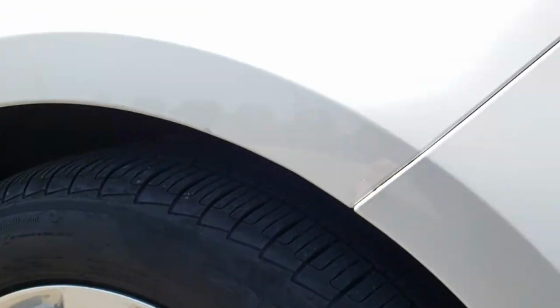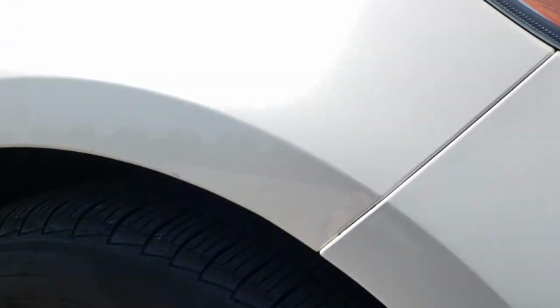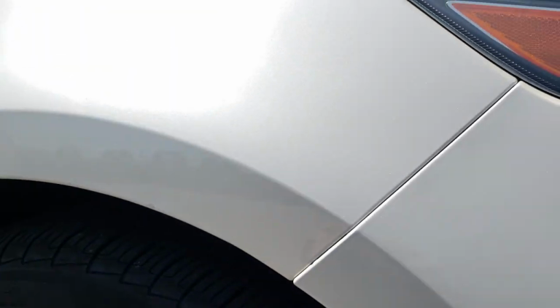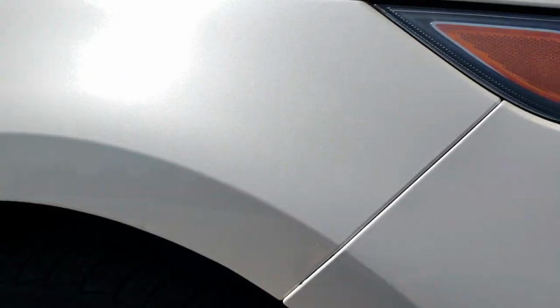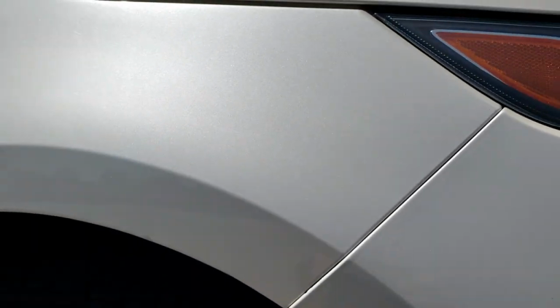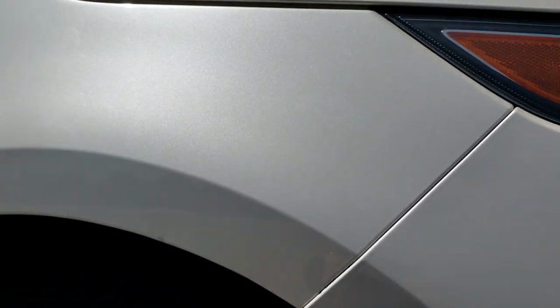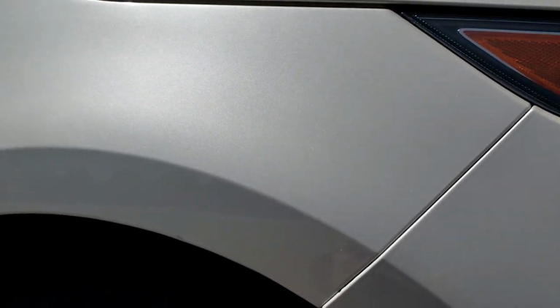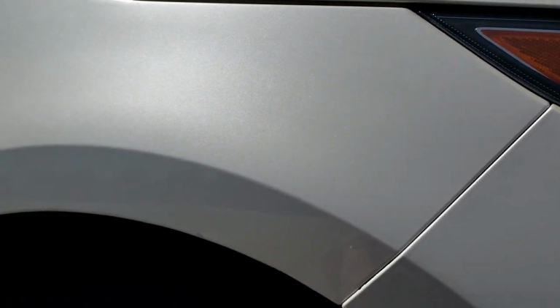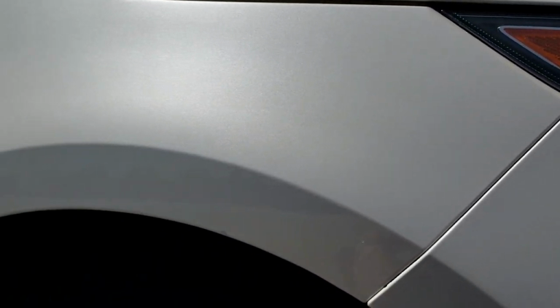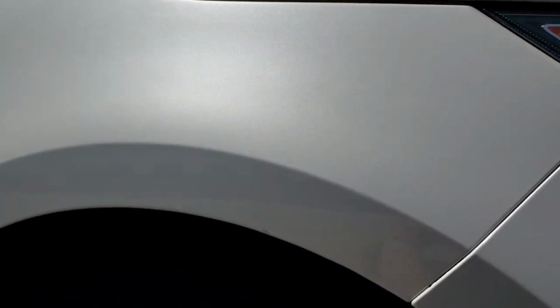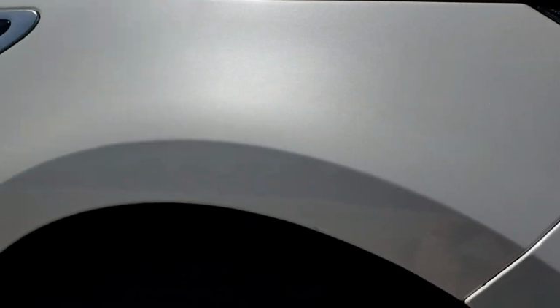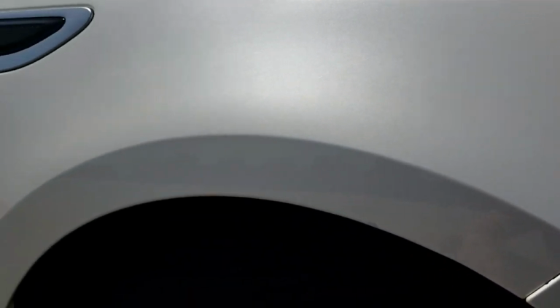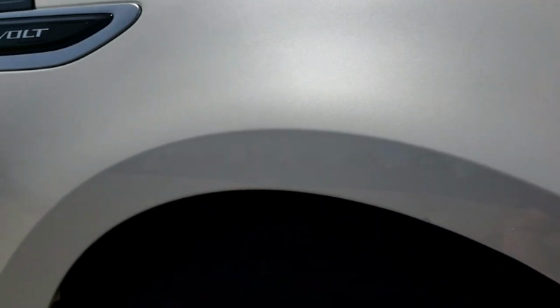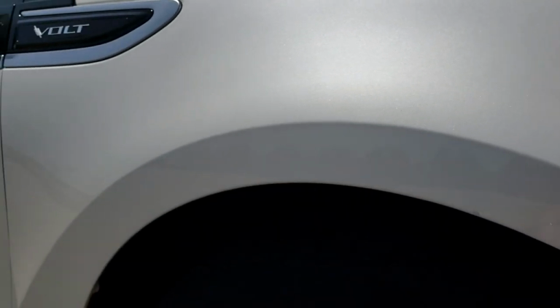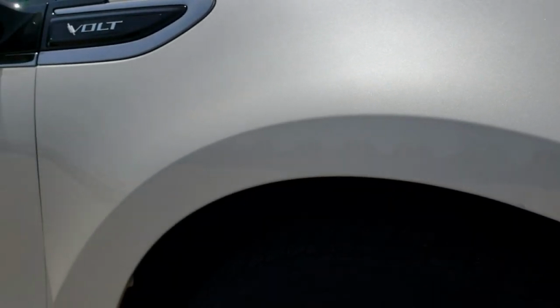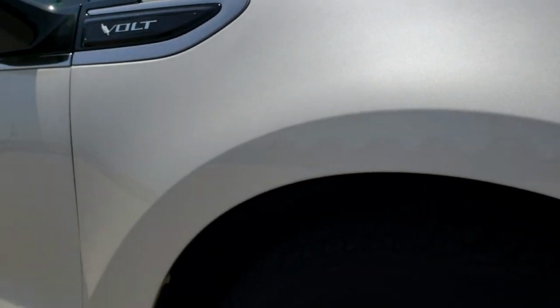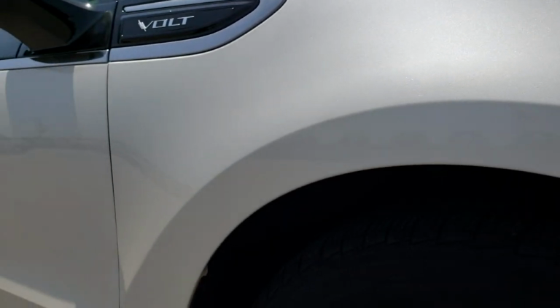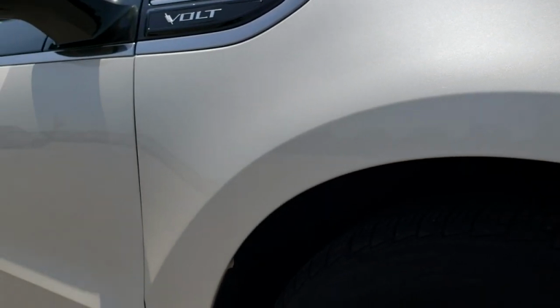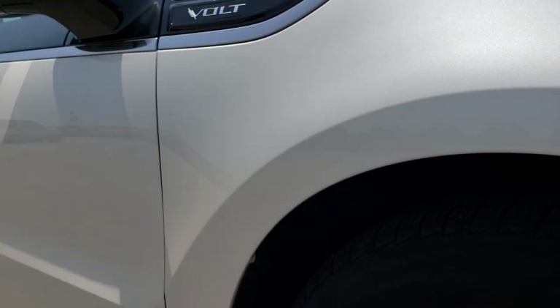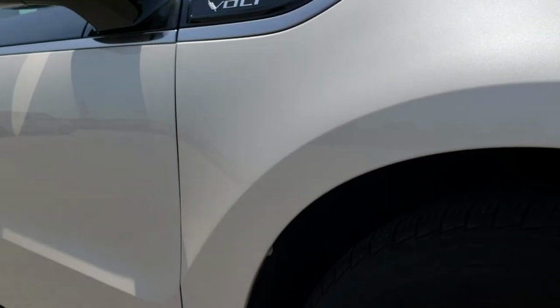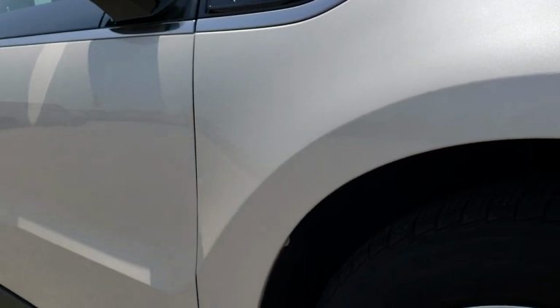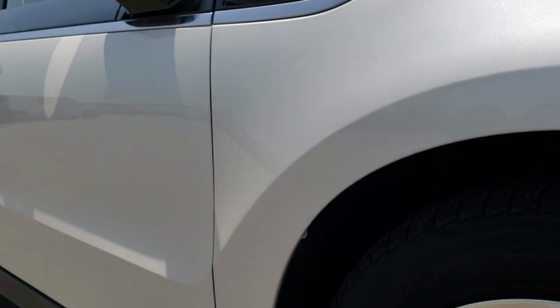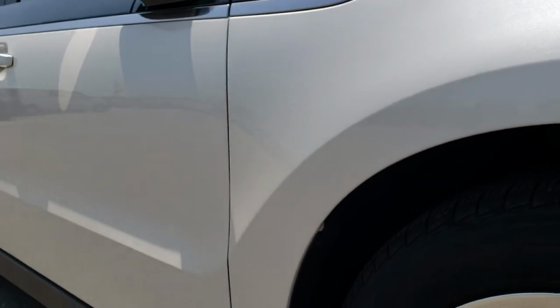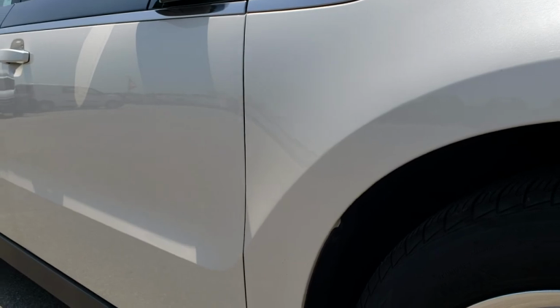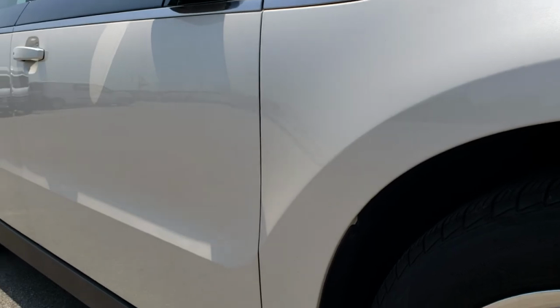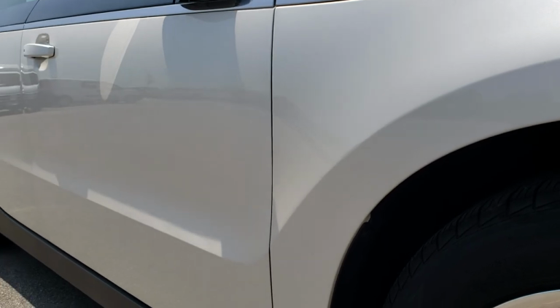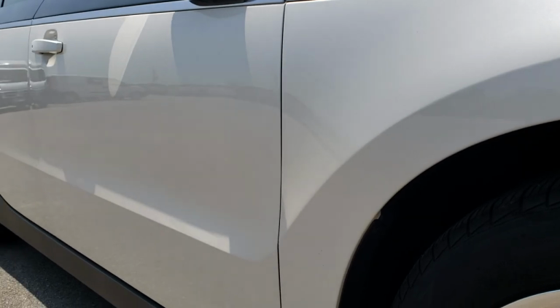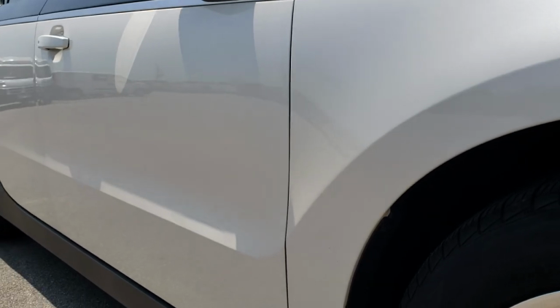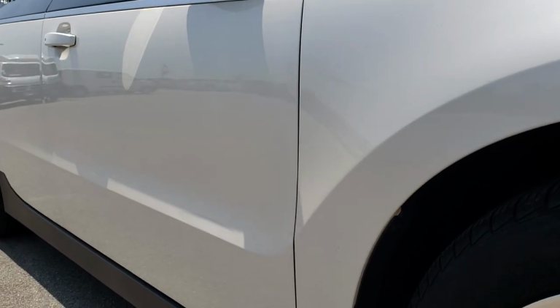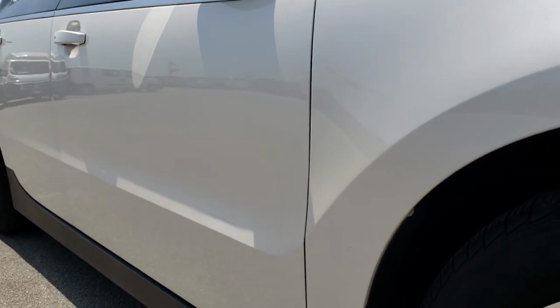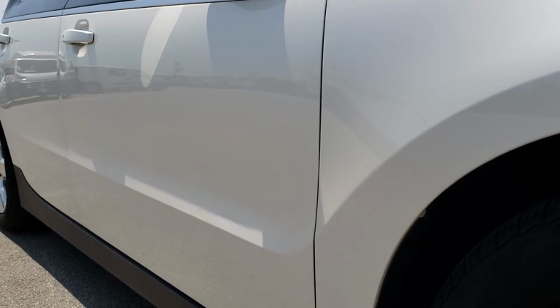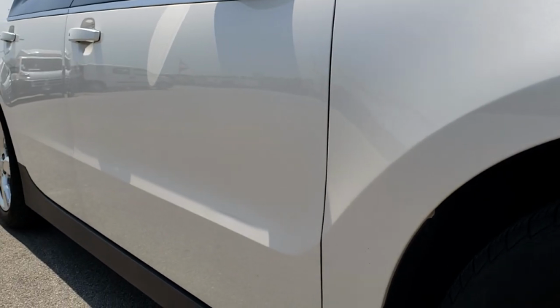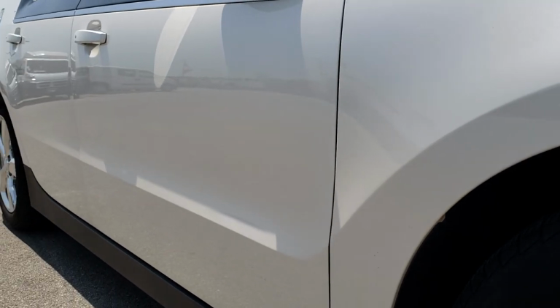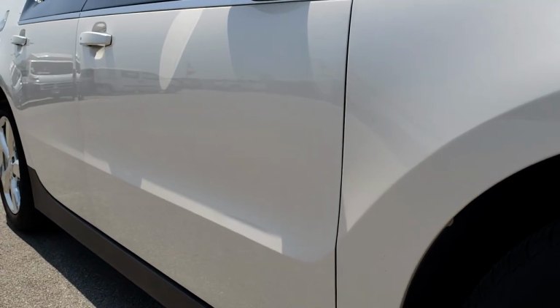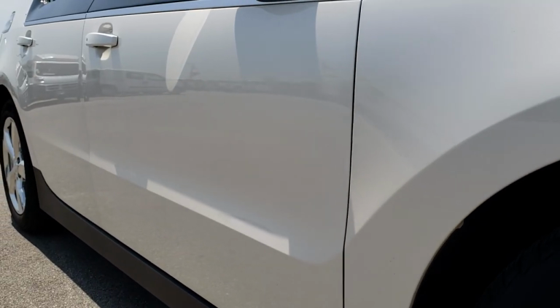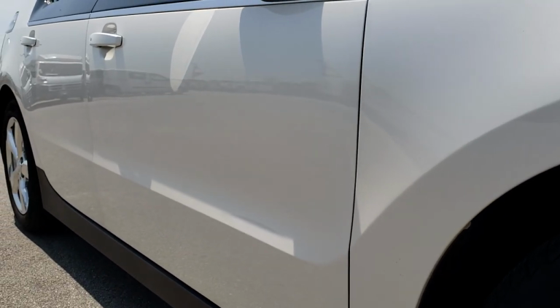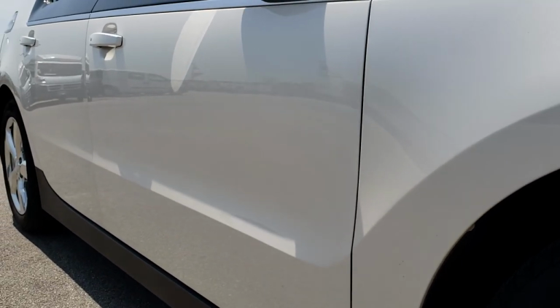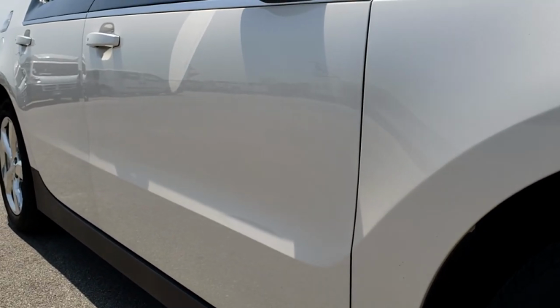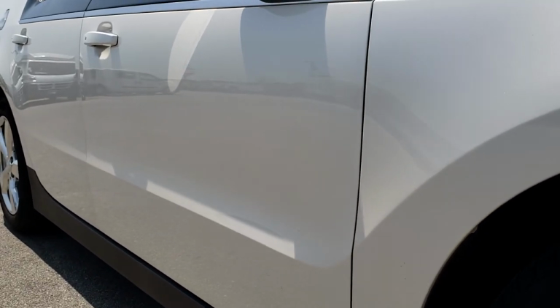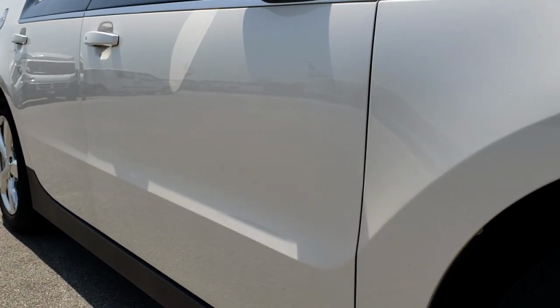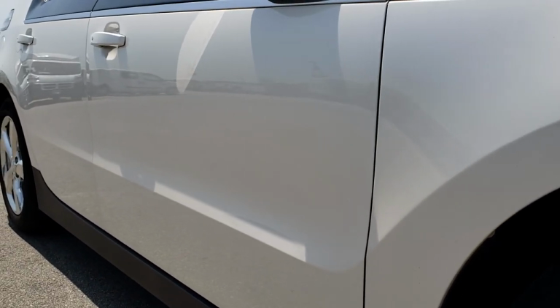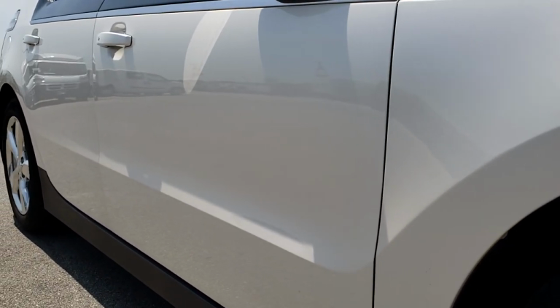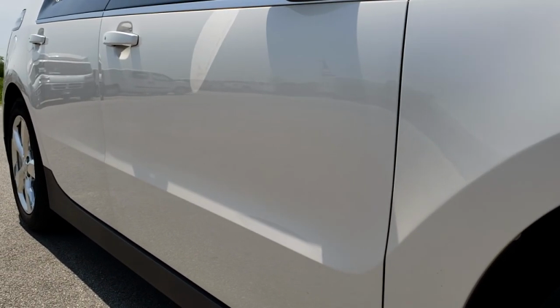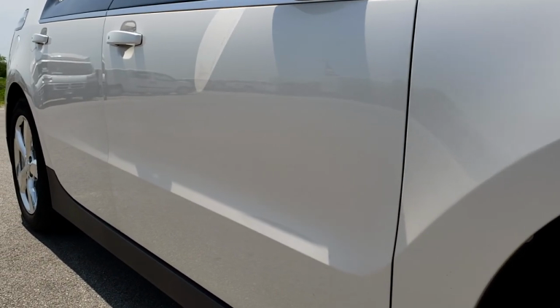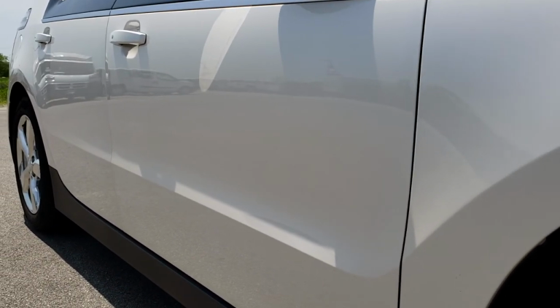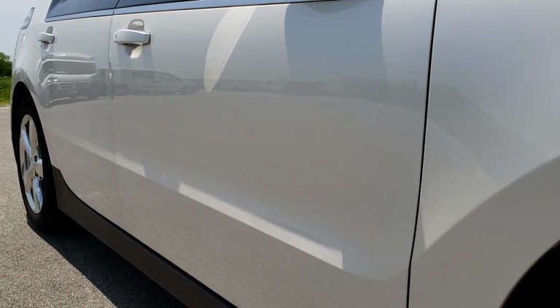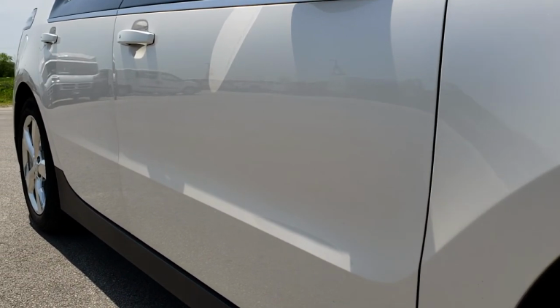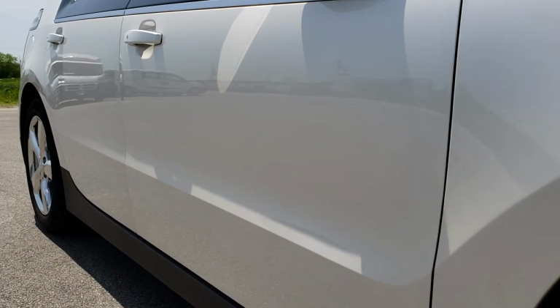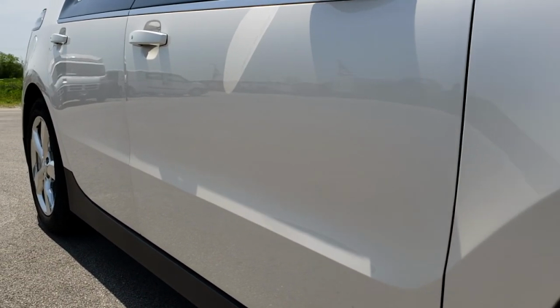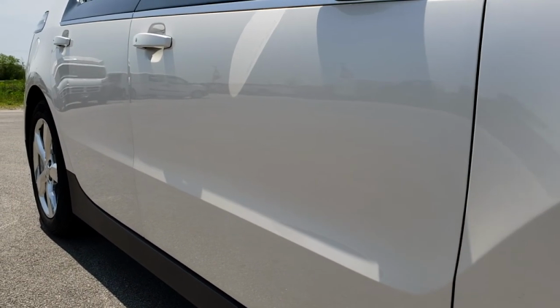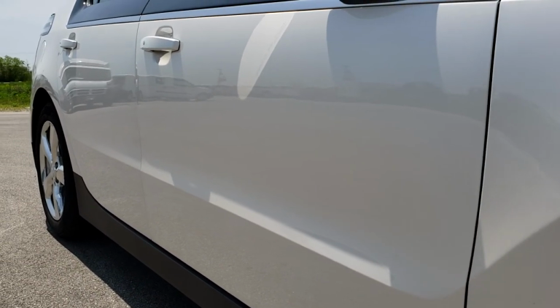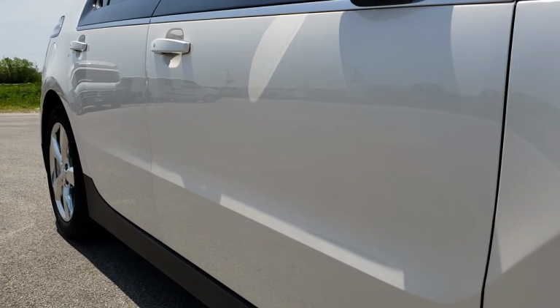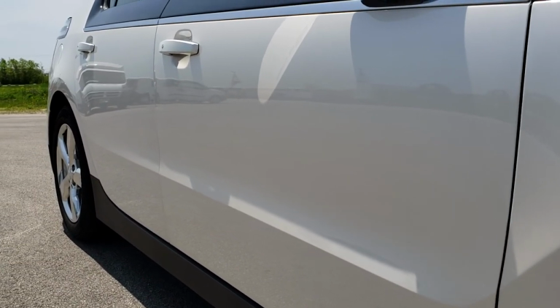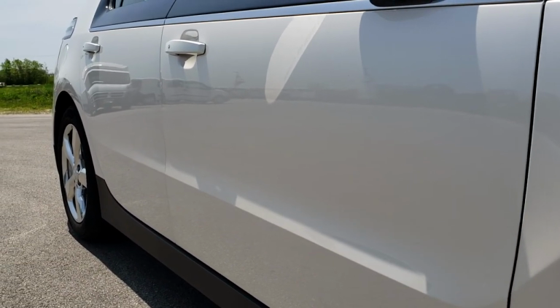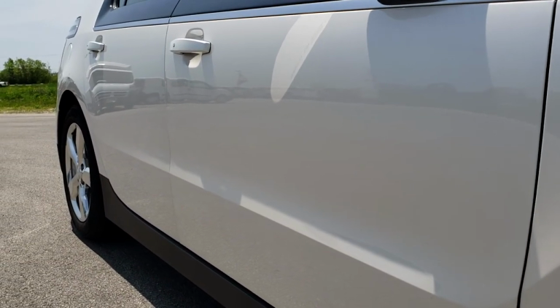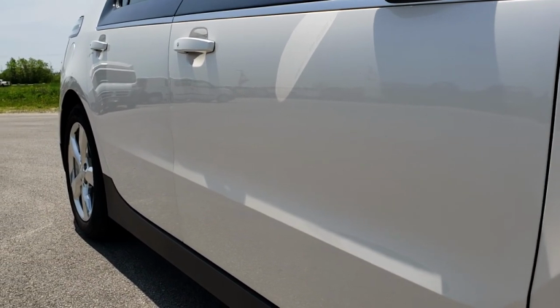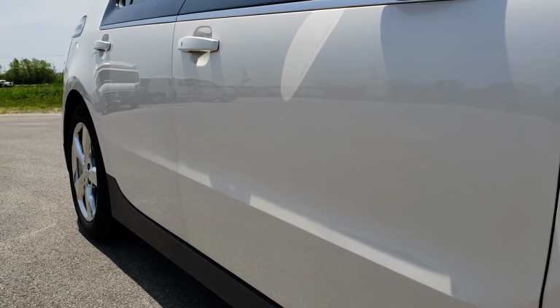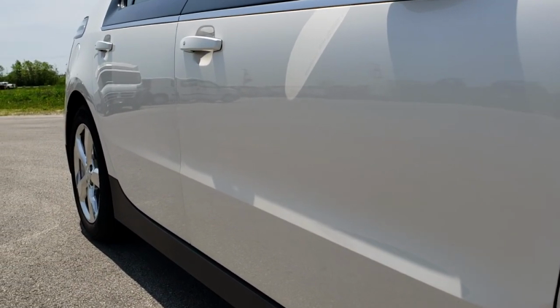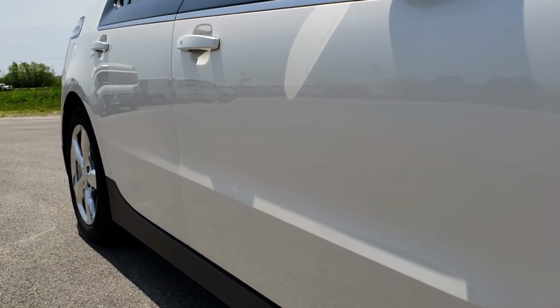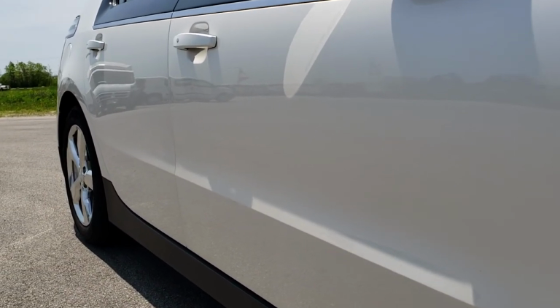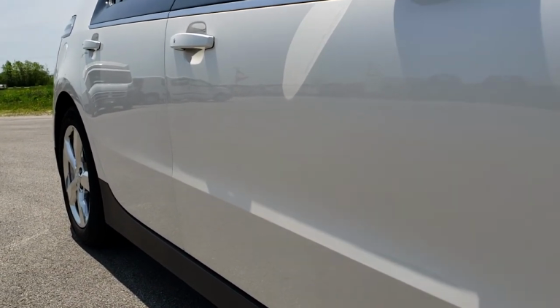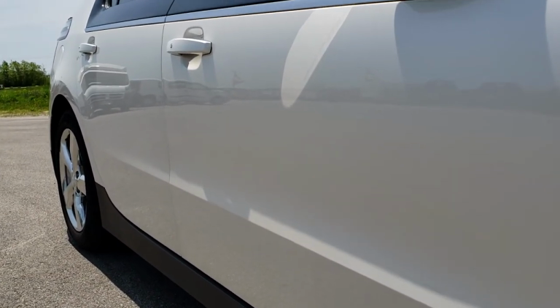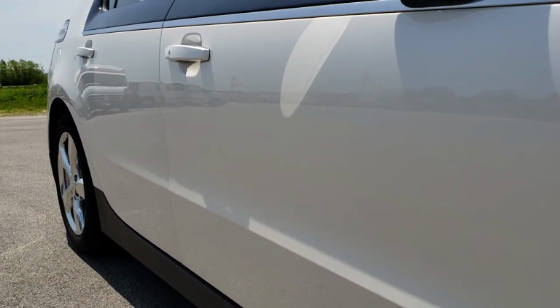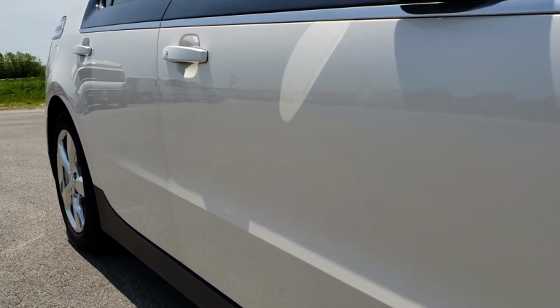As you take a look down this side of the car you can see just how clean the body is, how reflective and mirror-like that paint is.